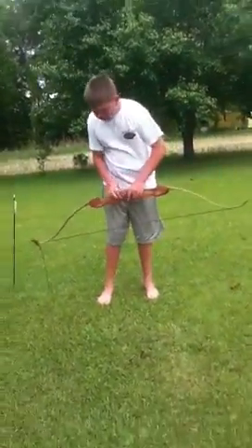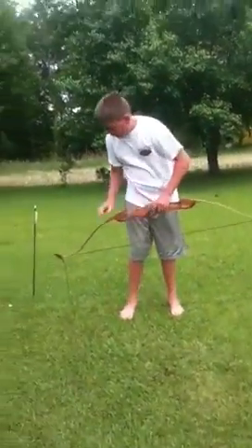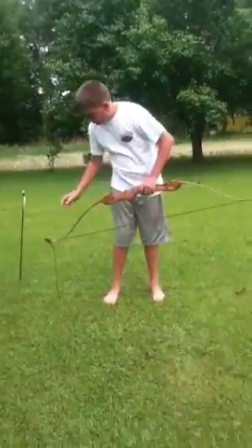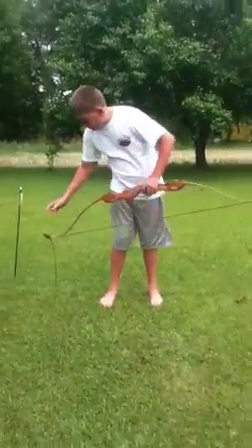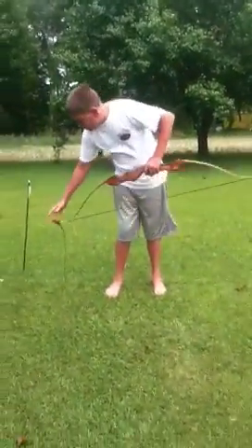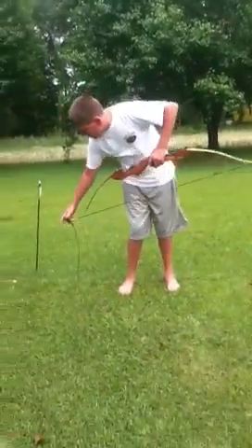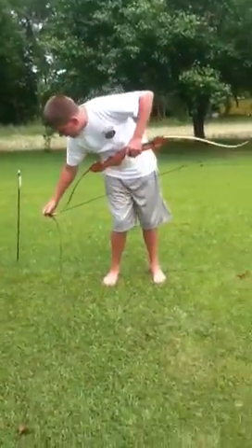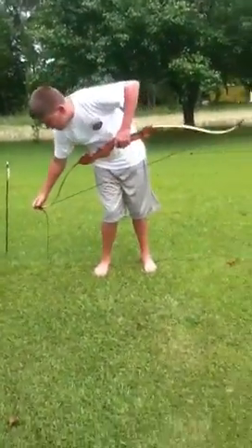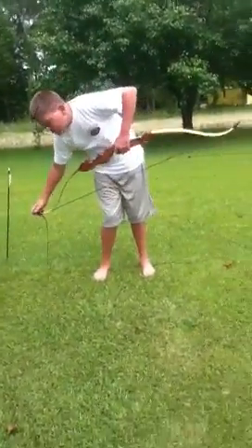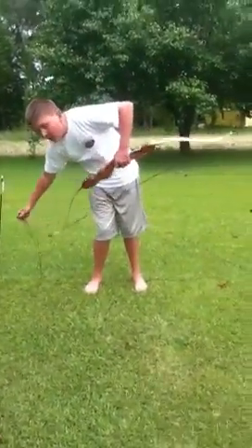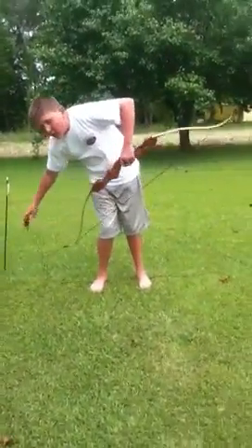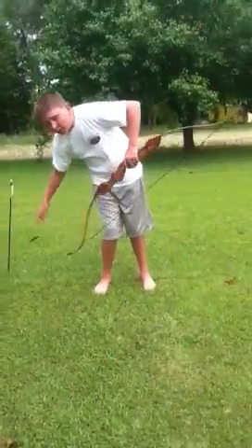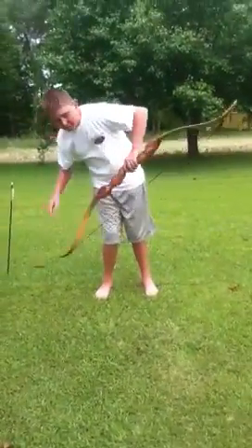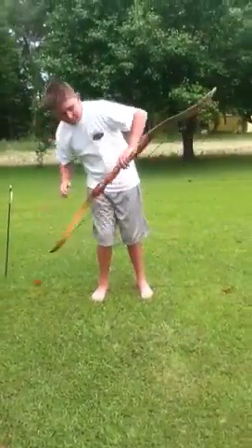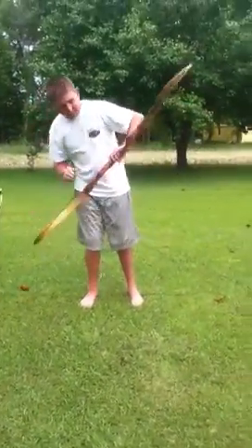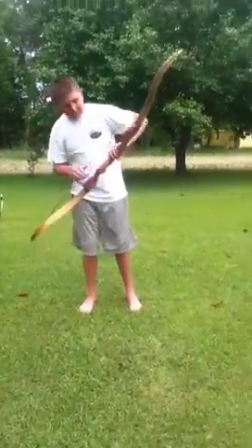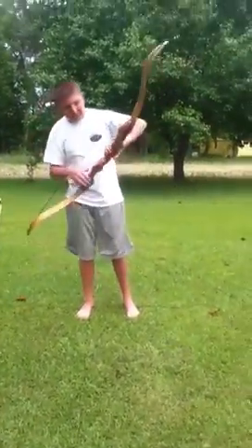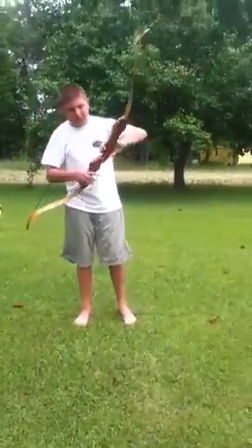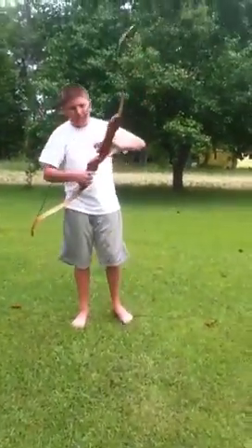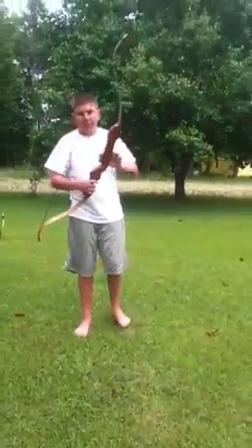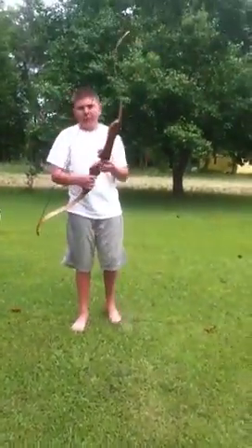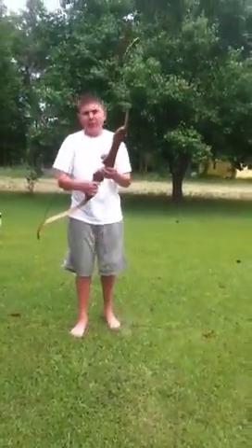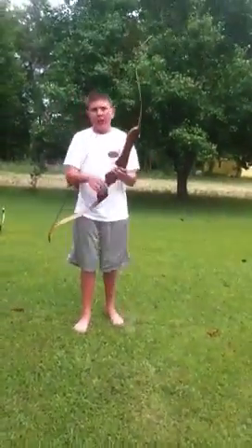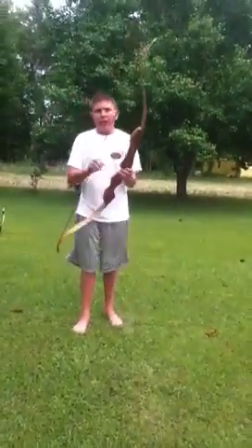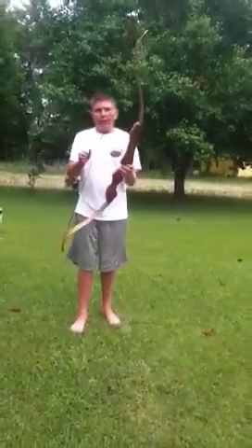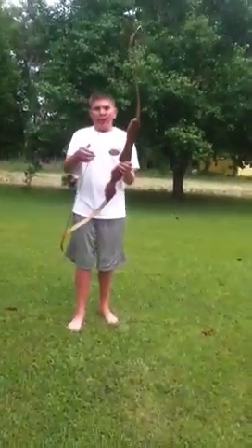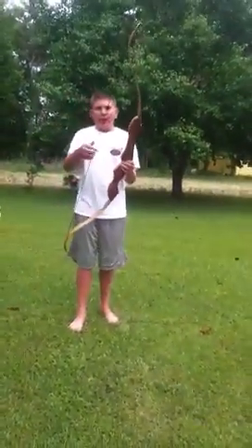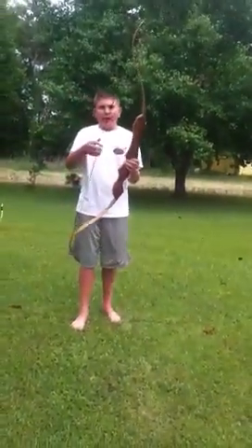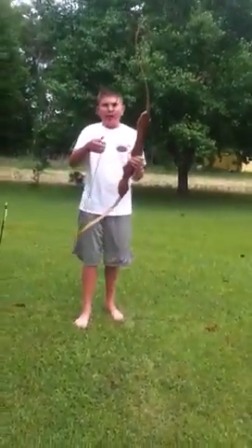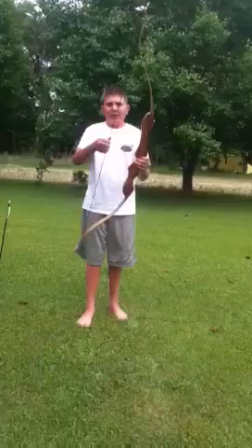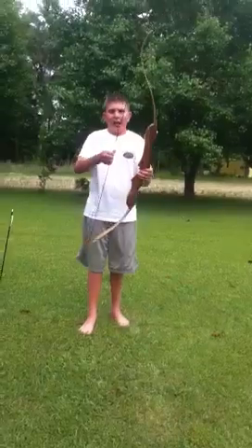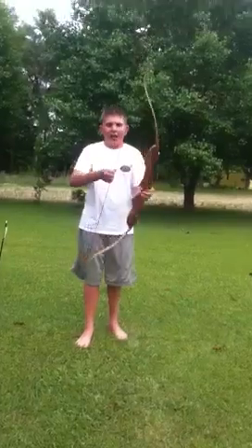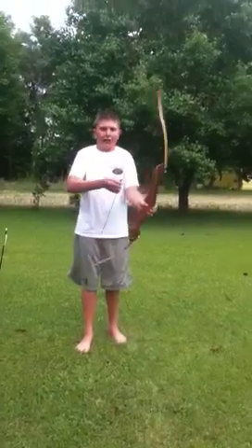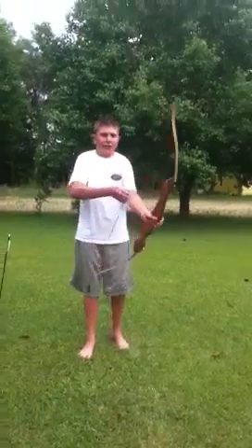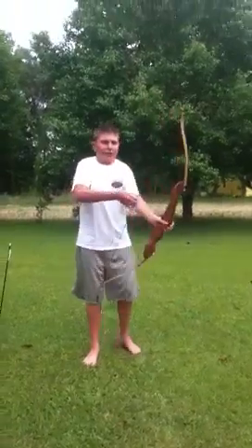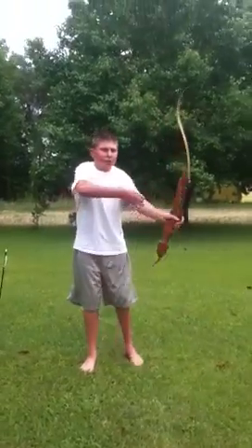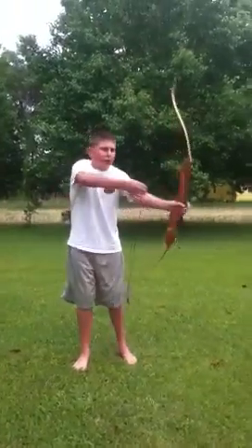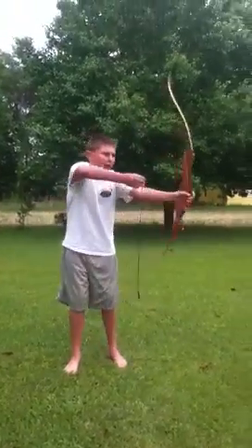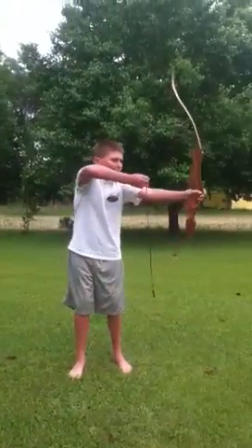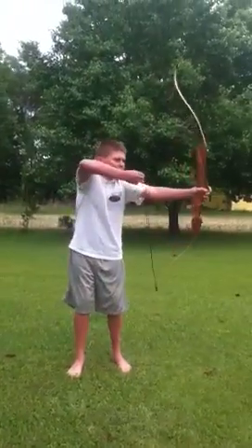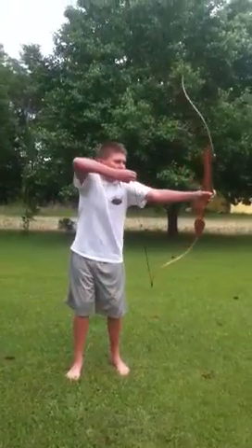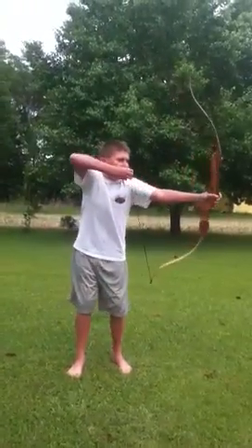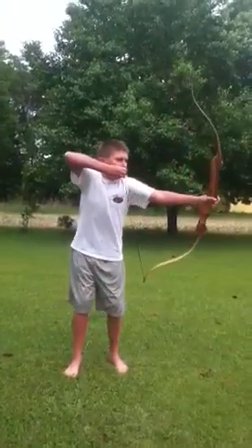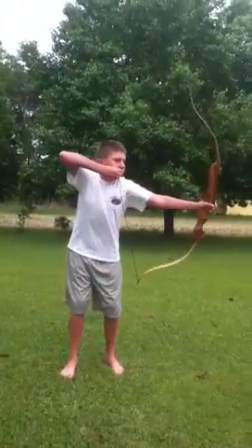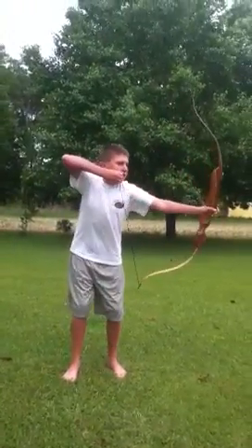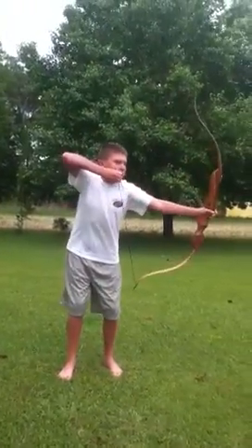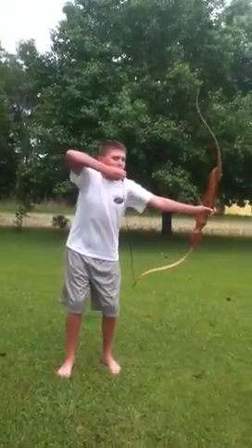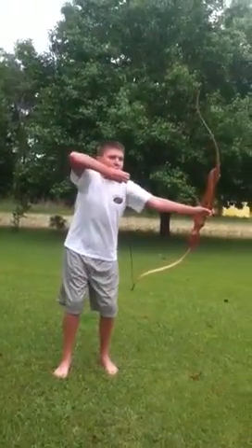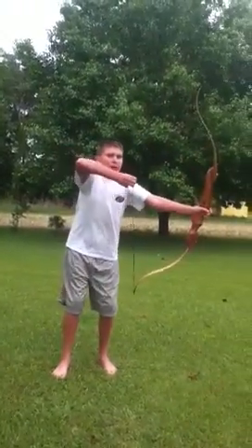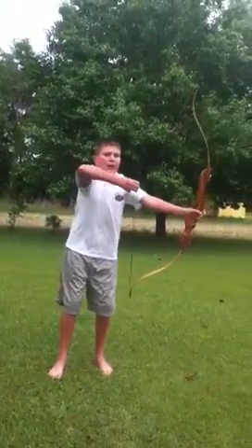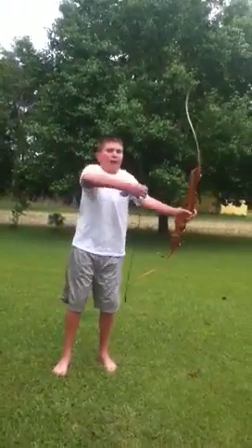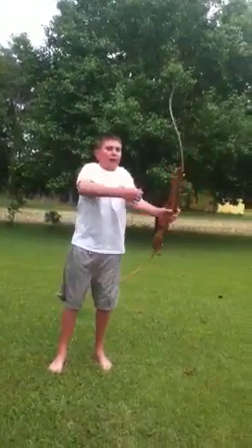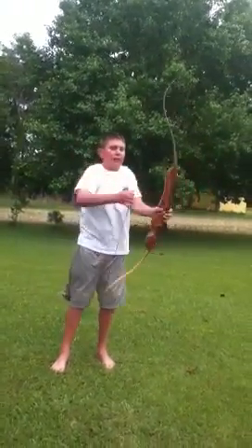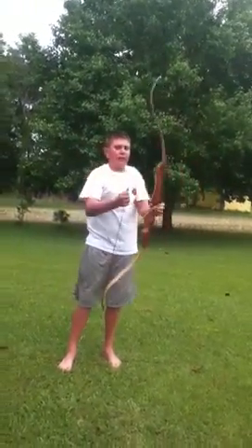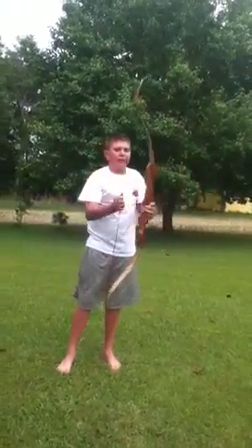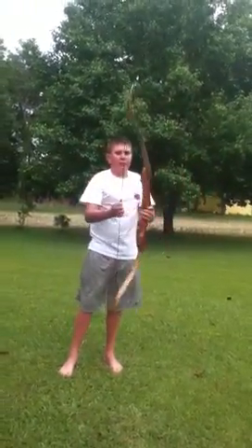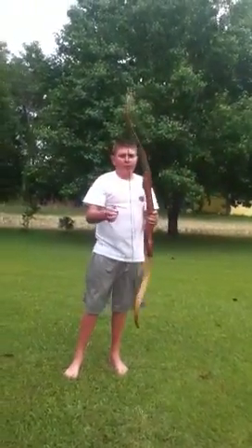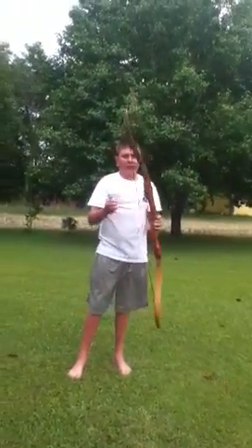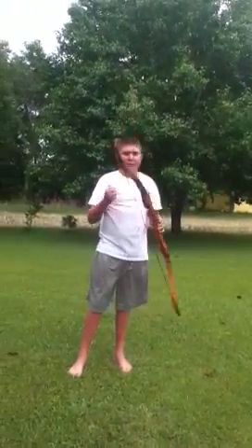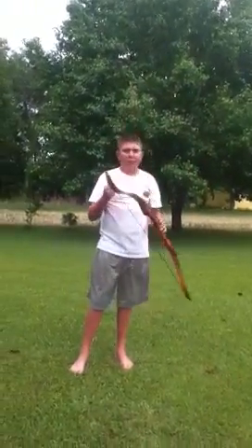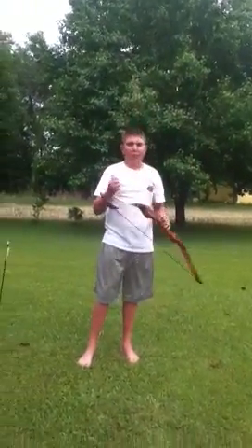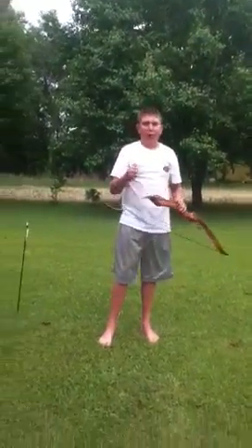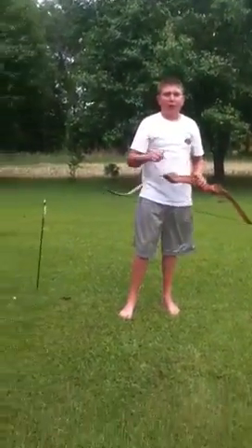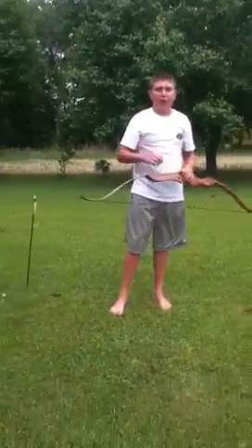Then you just take them off. And that's how you string a recurve. Thank you for watching.